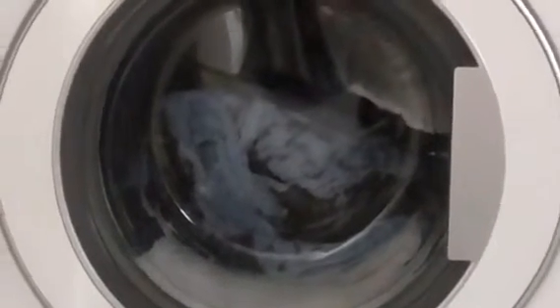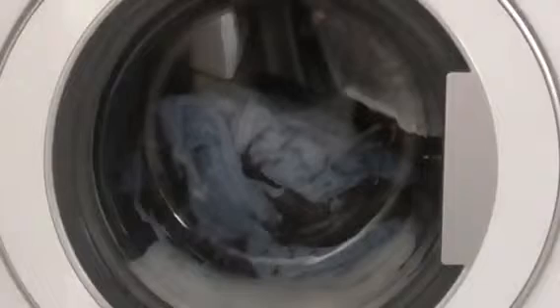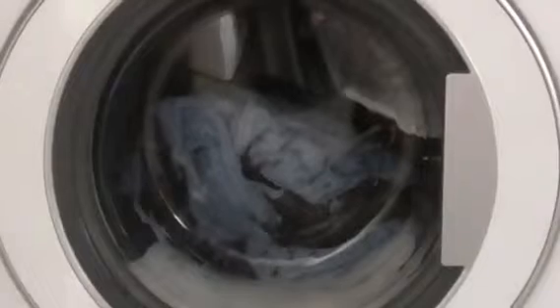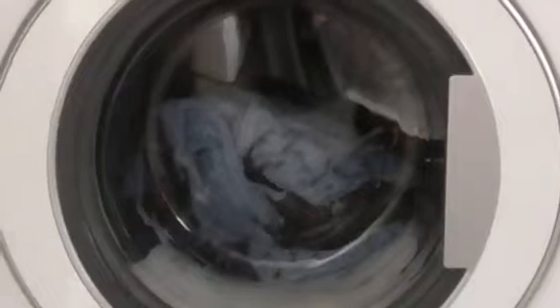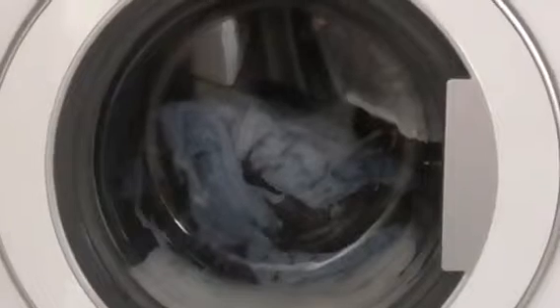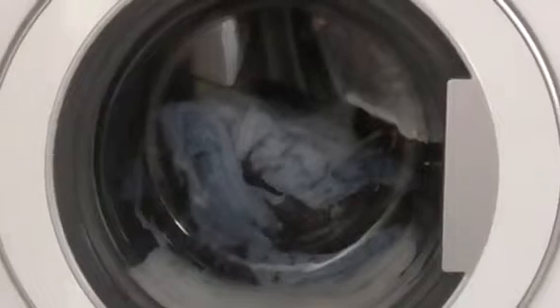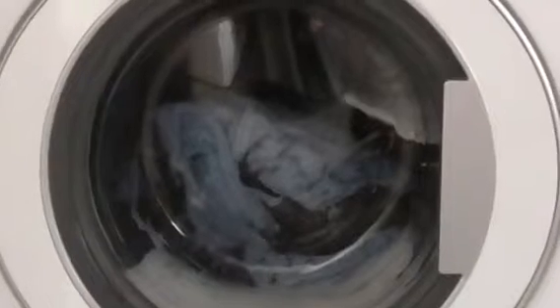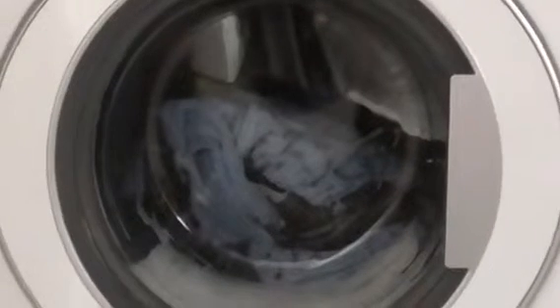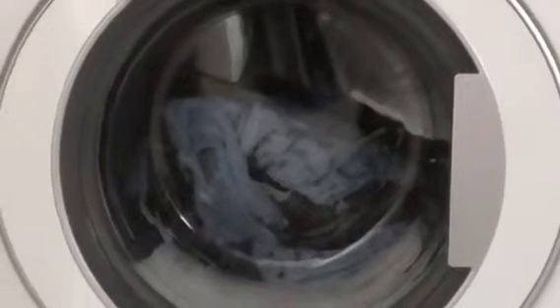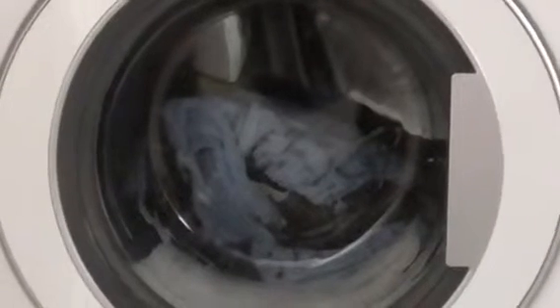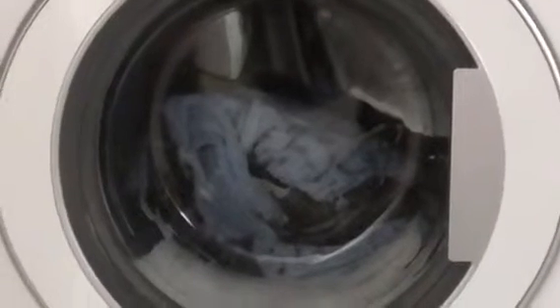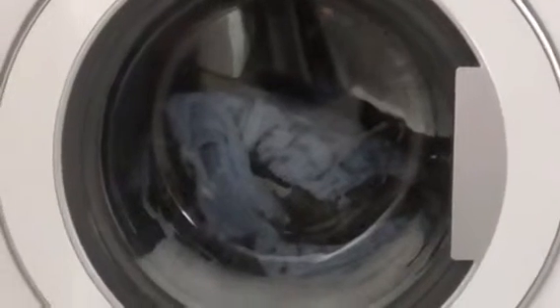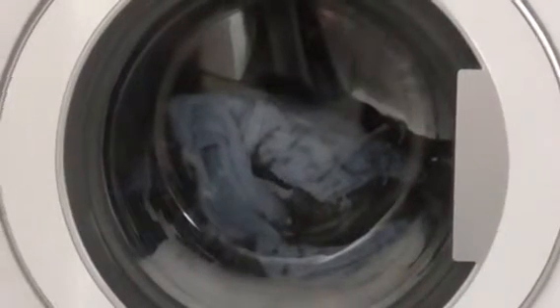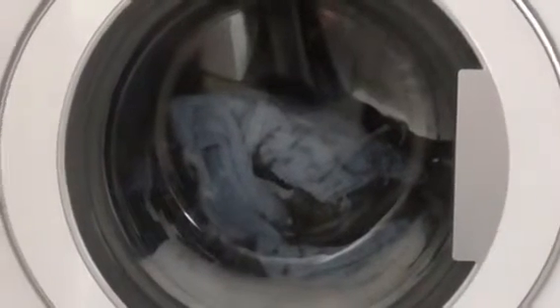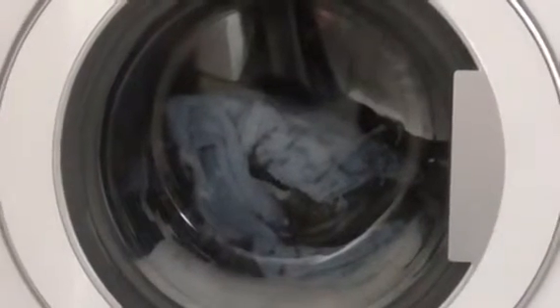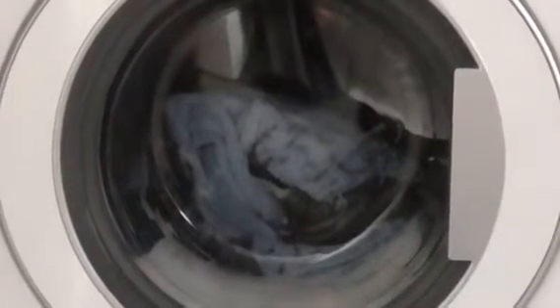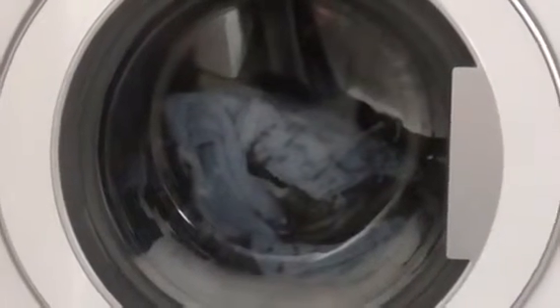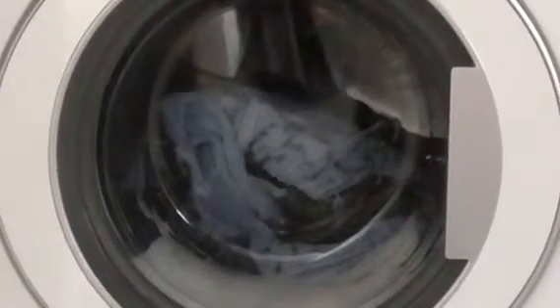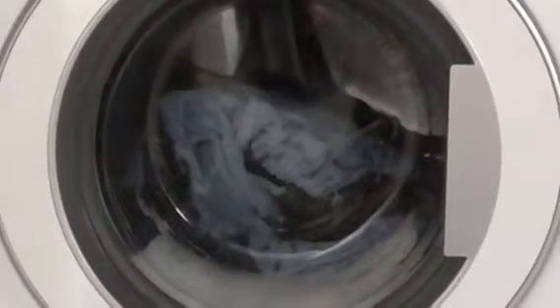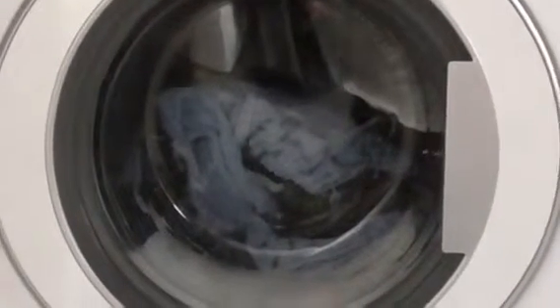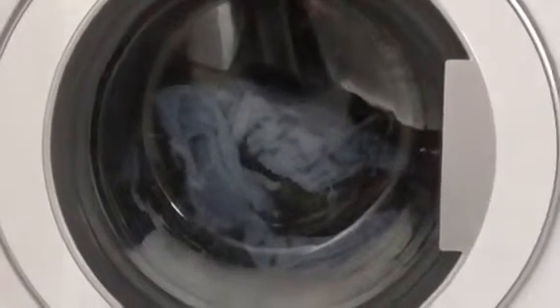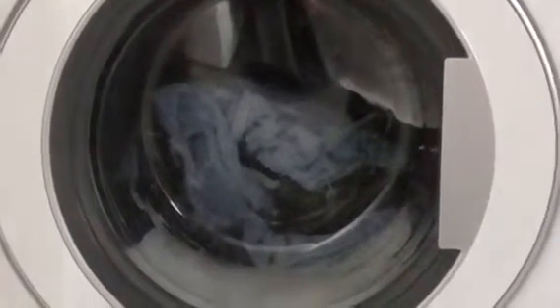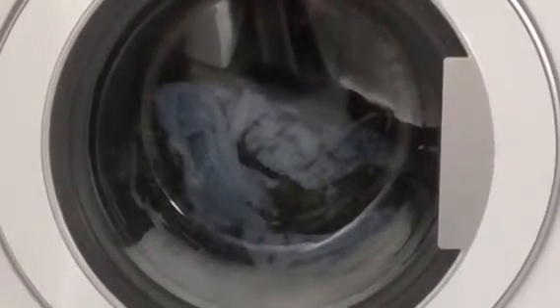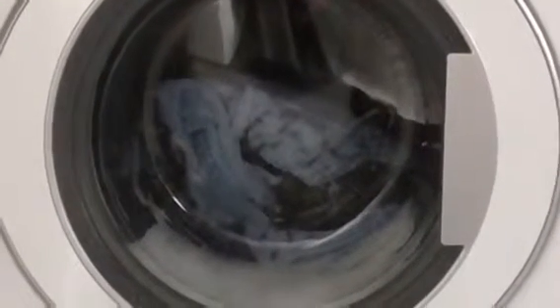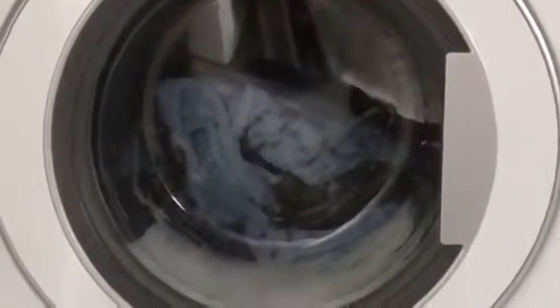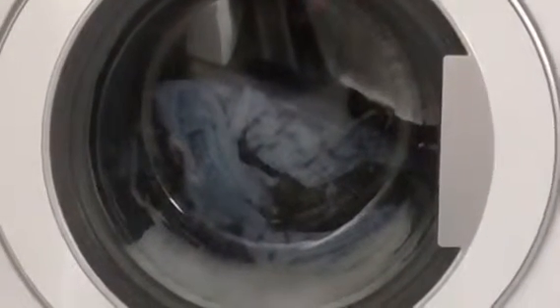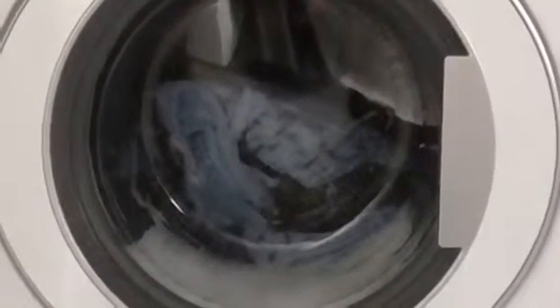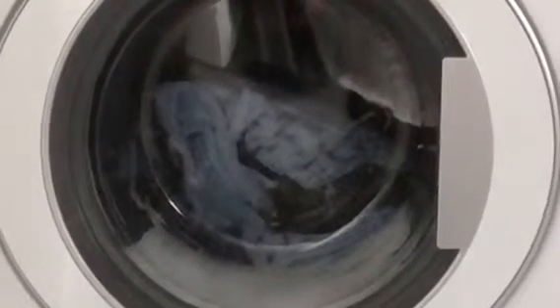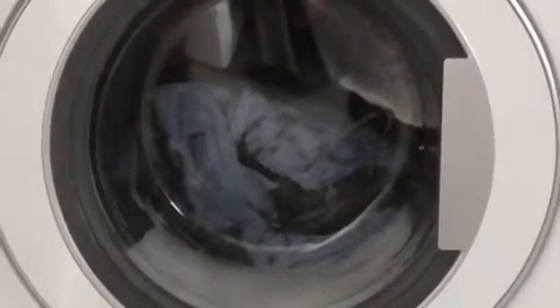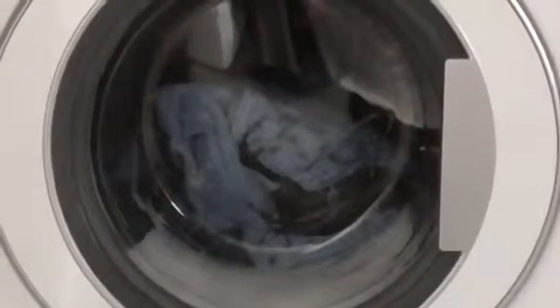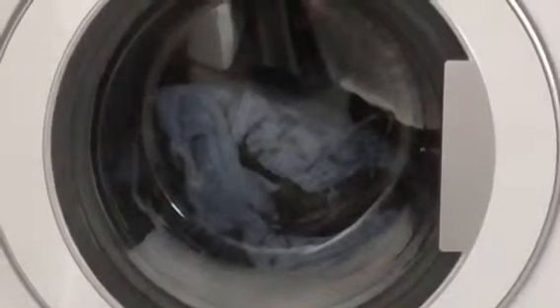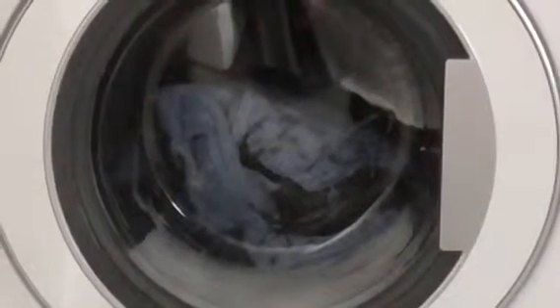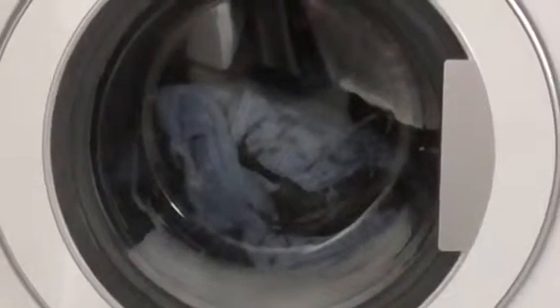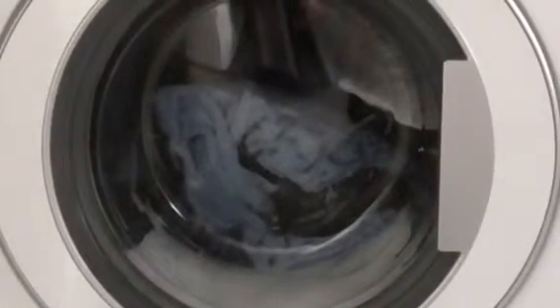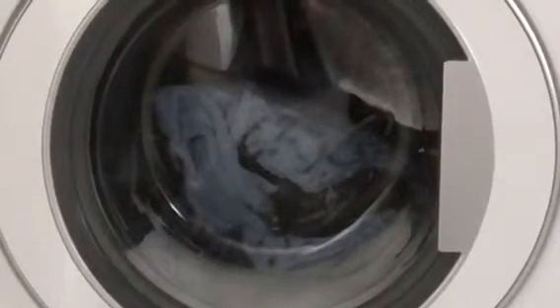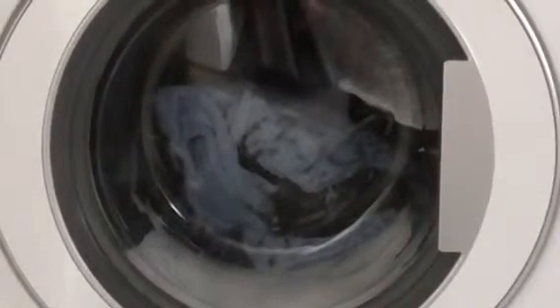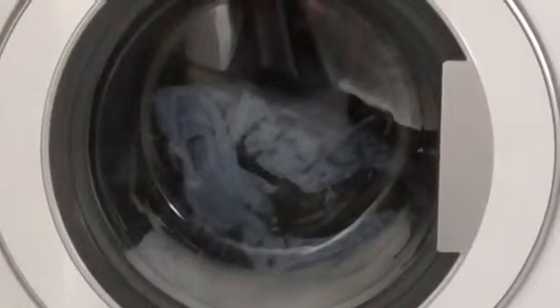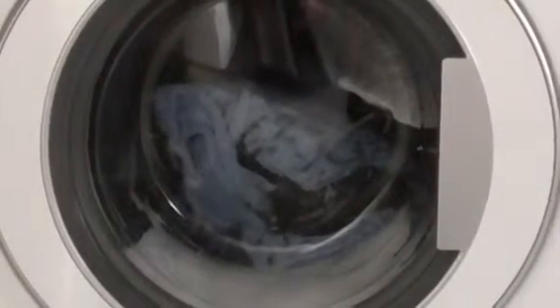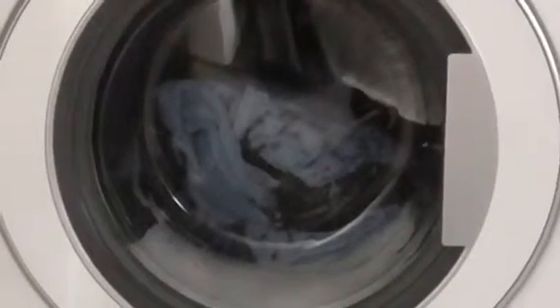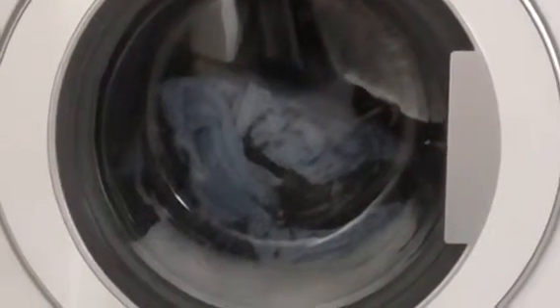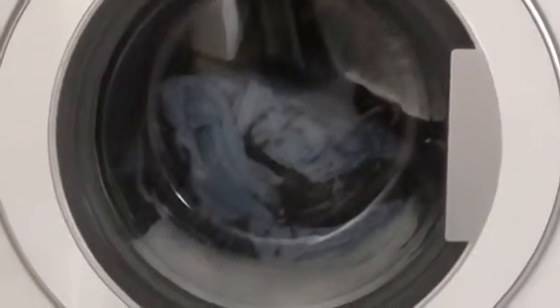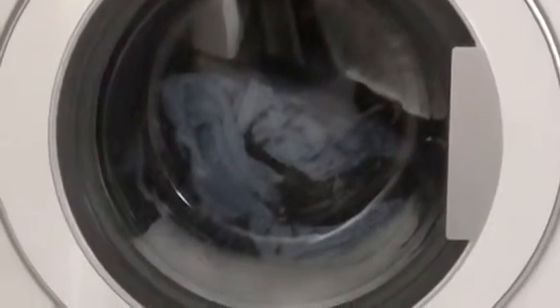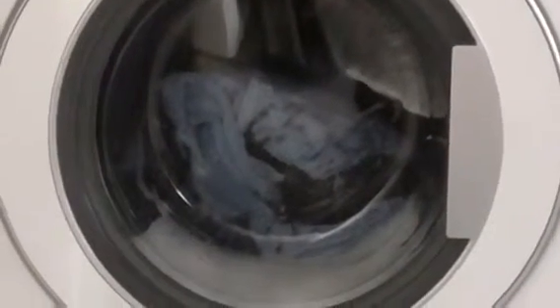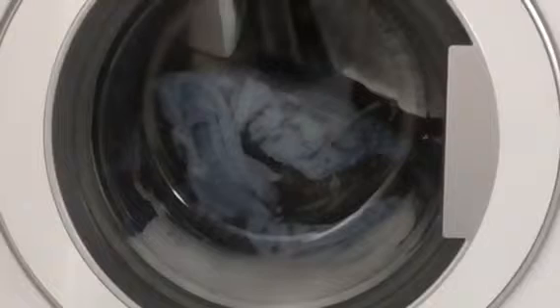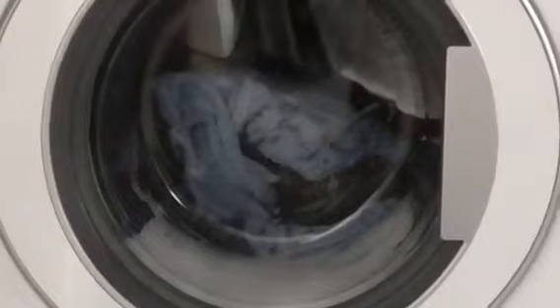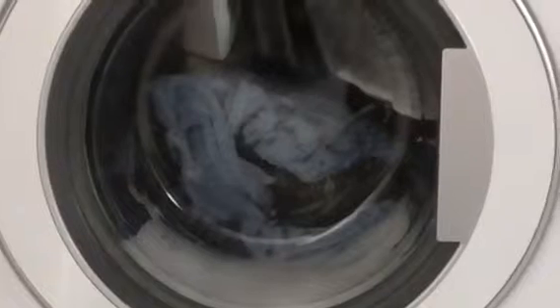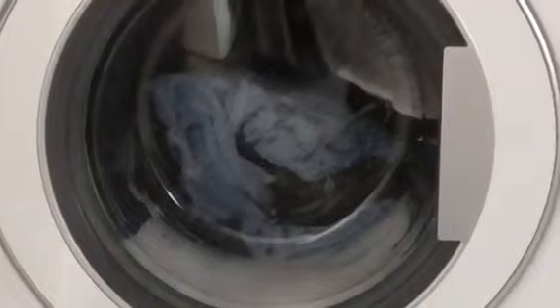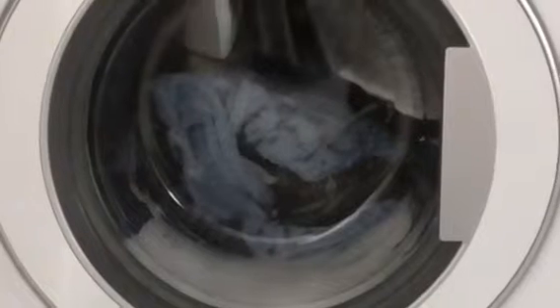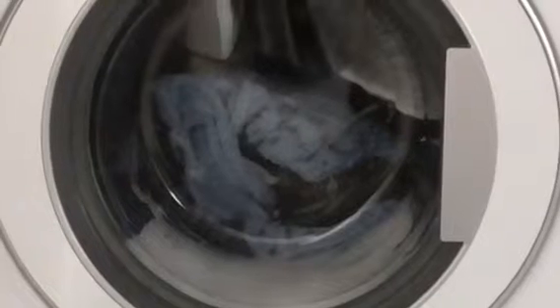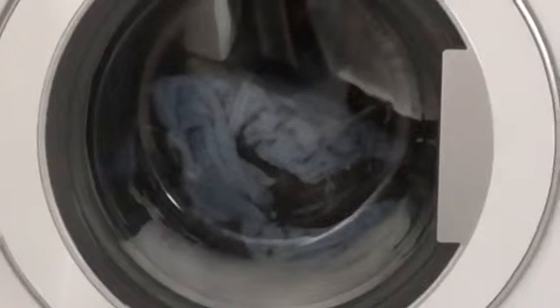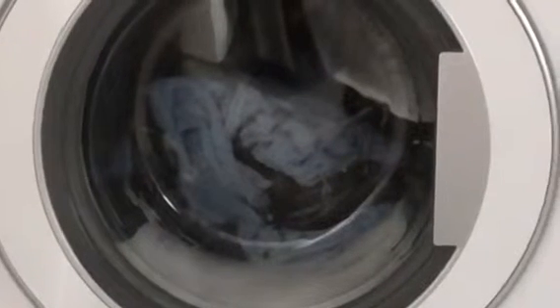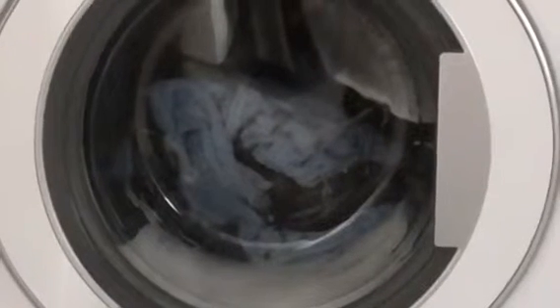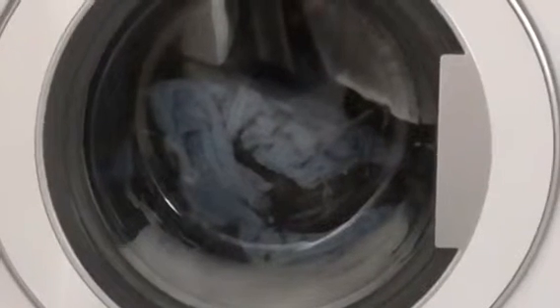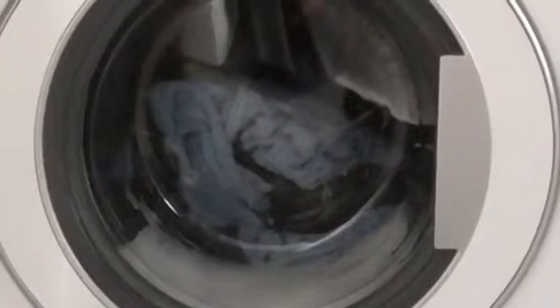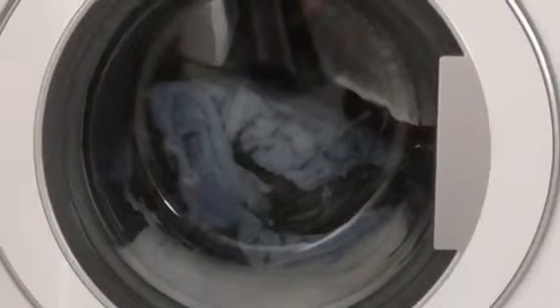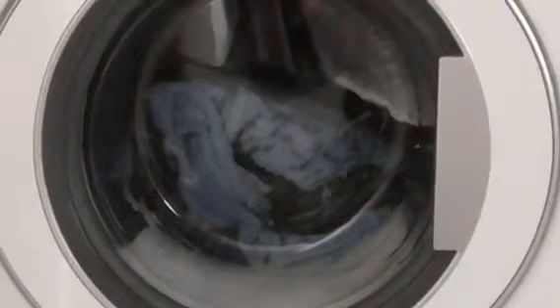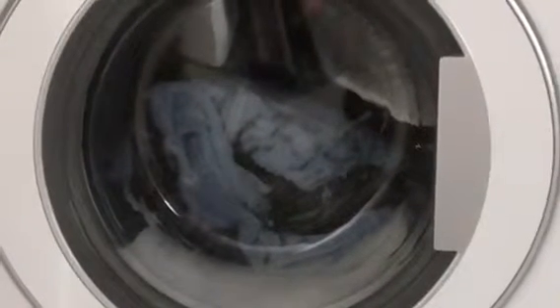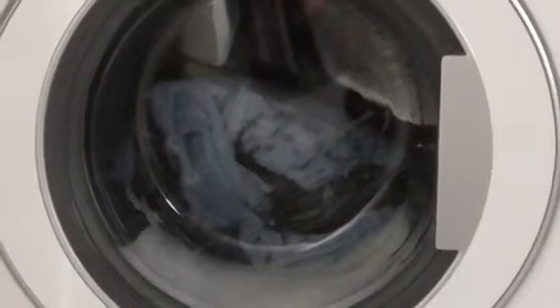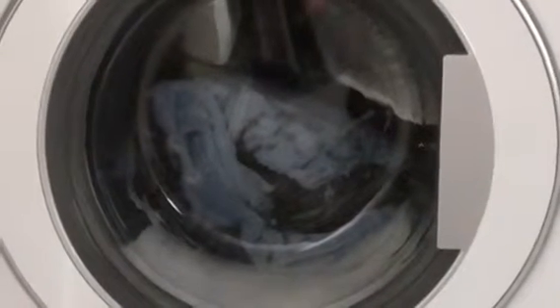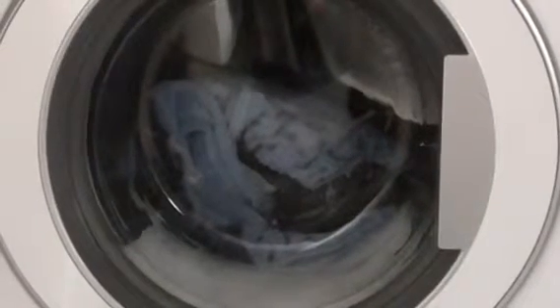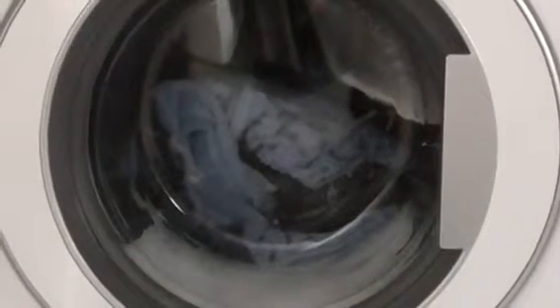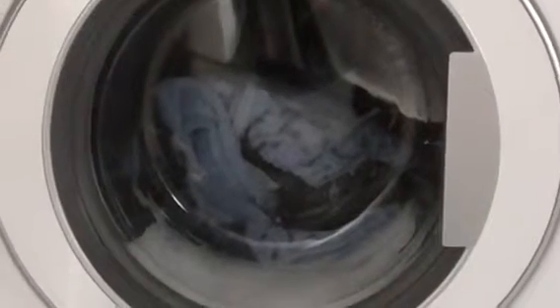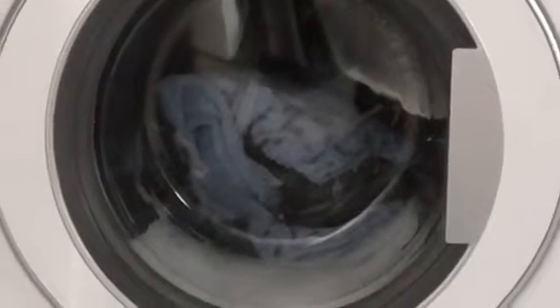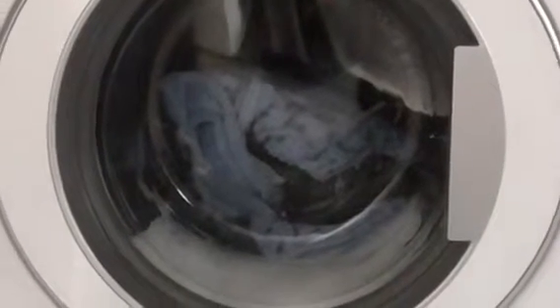So we're now coming to a second rinse. It's the second rinse stage now.